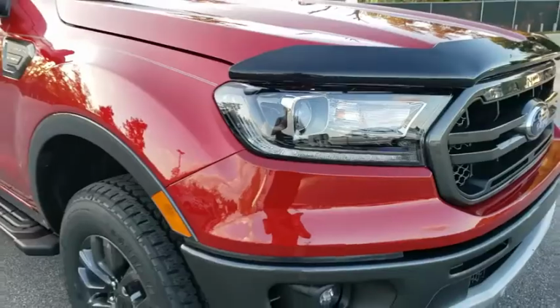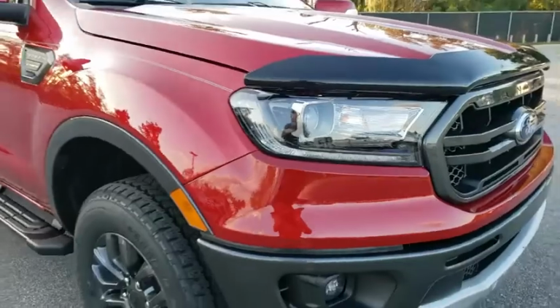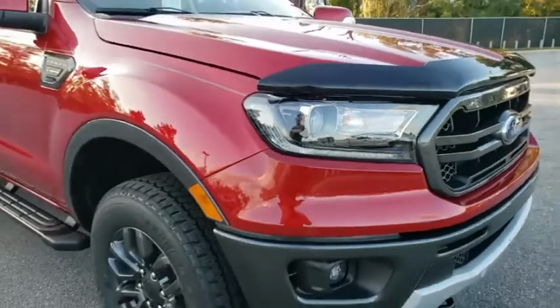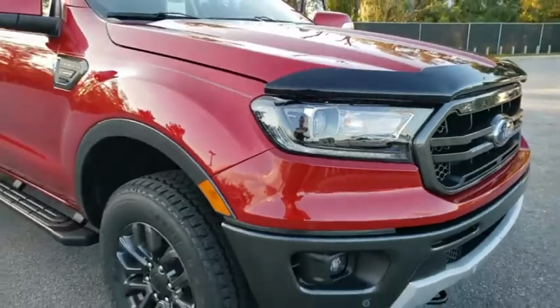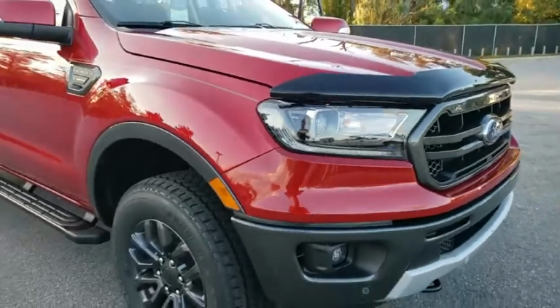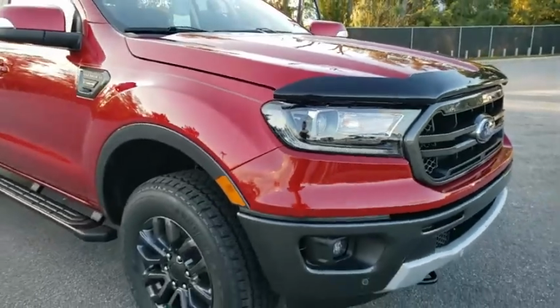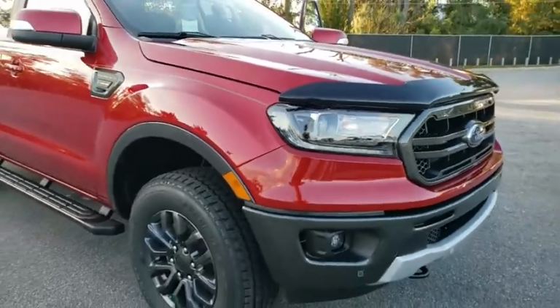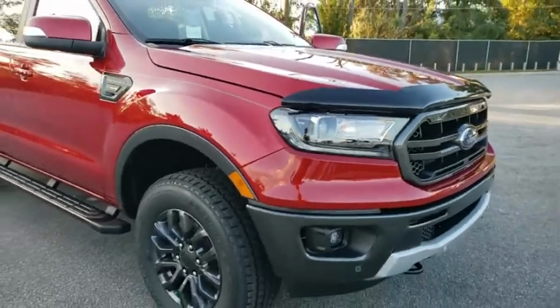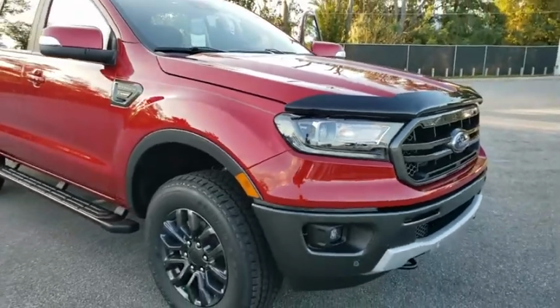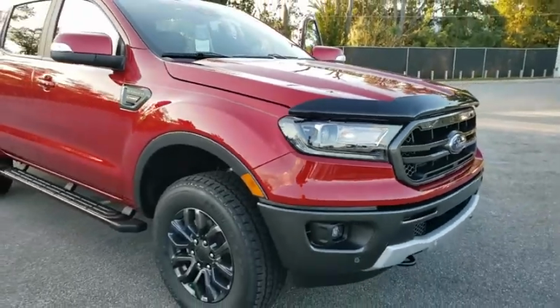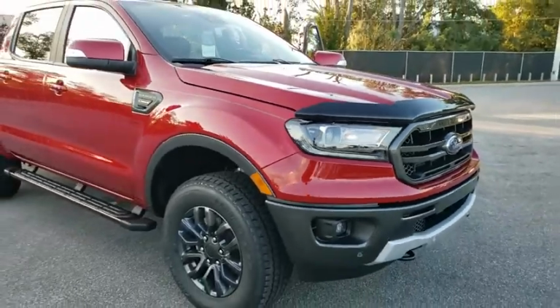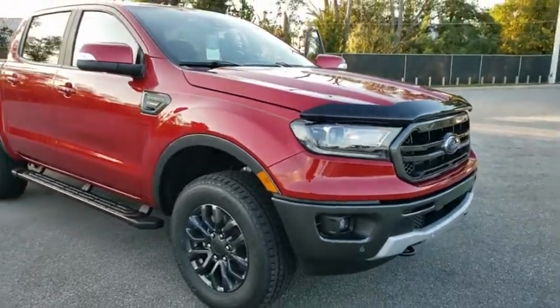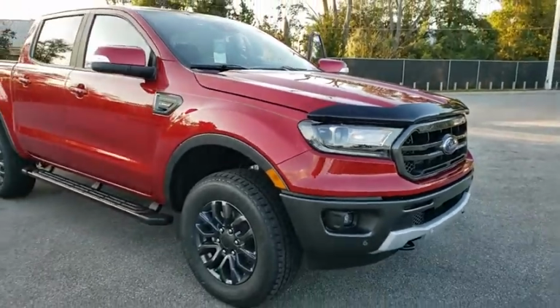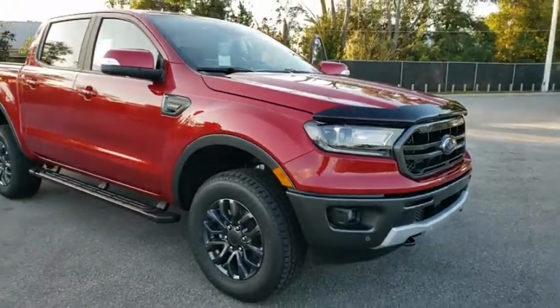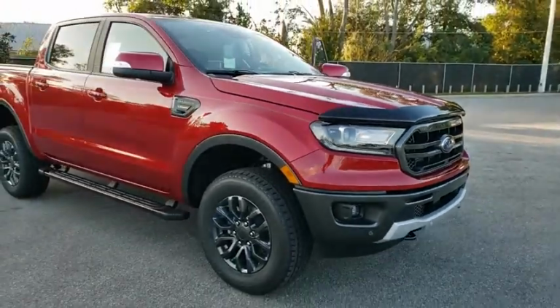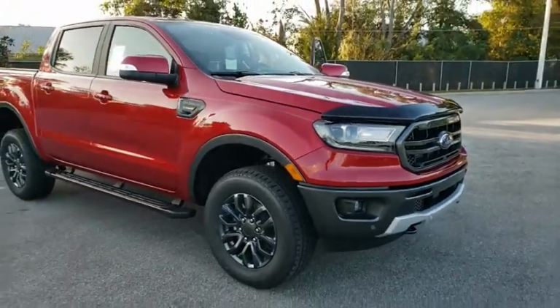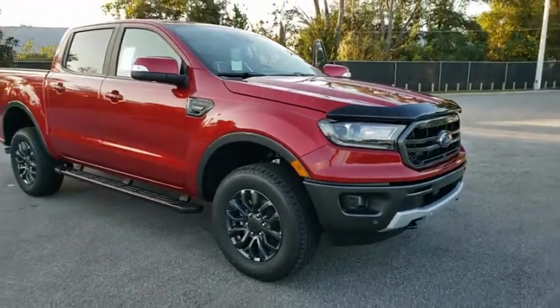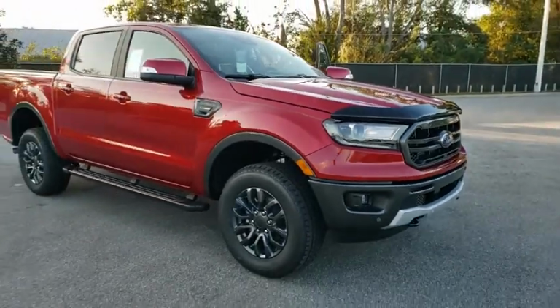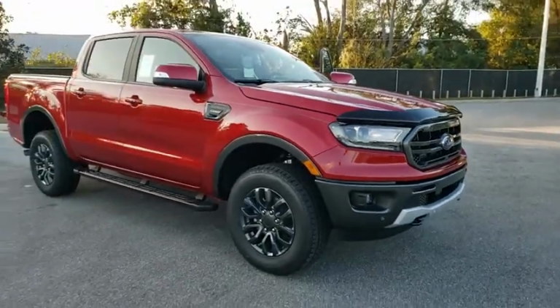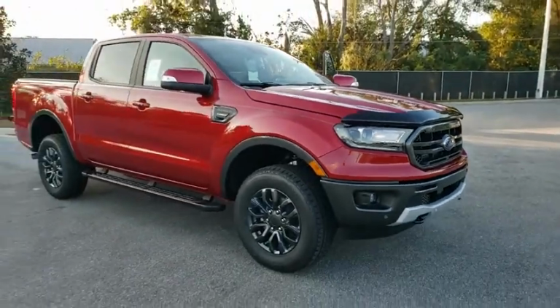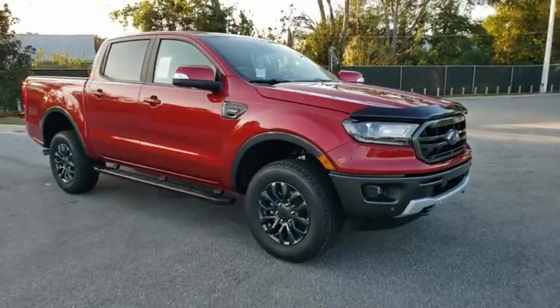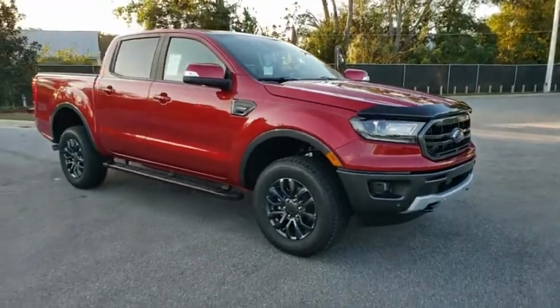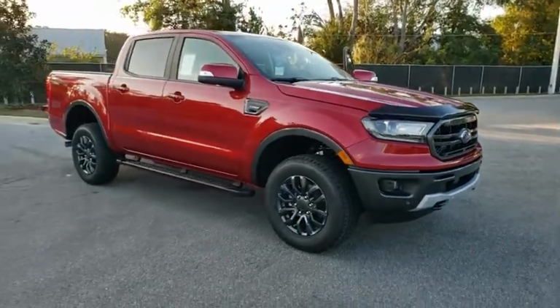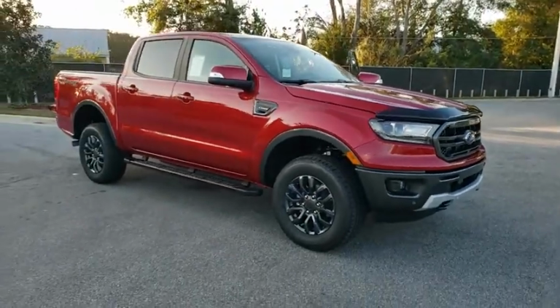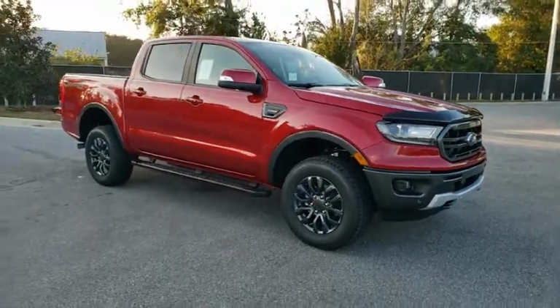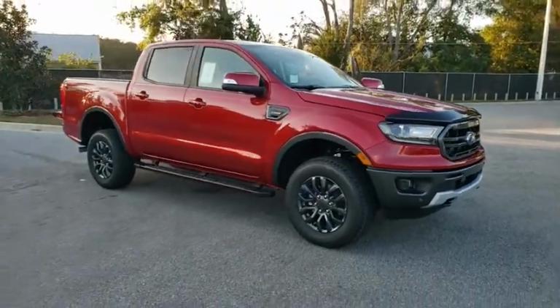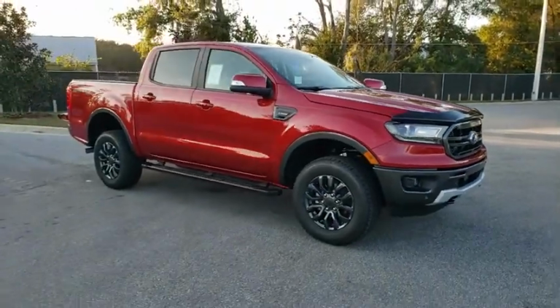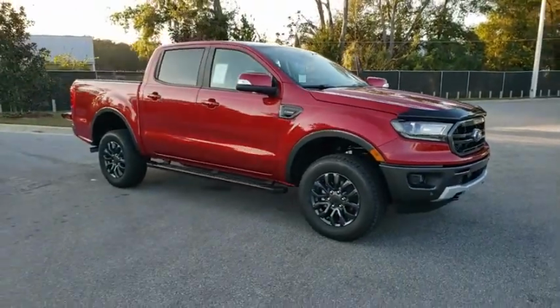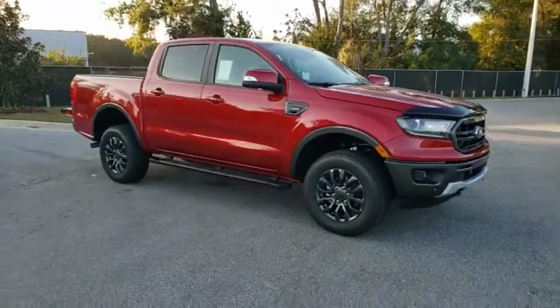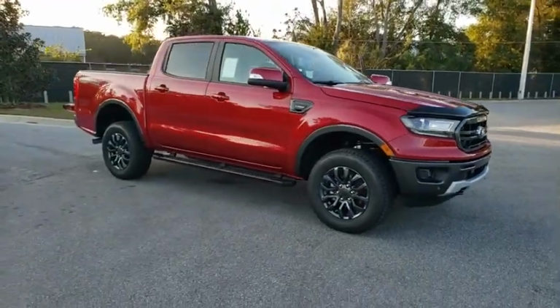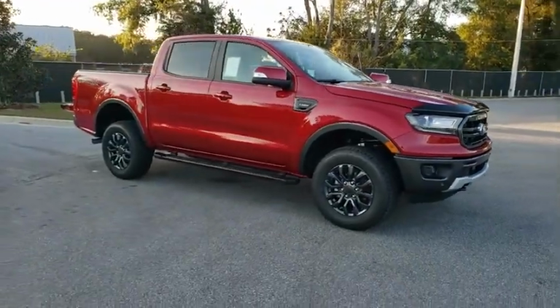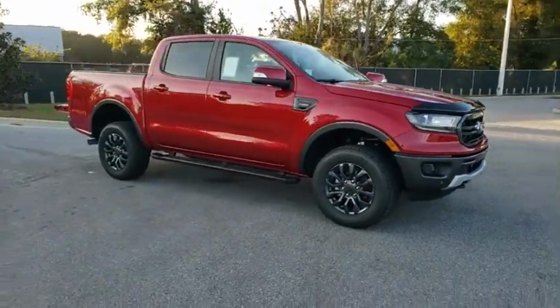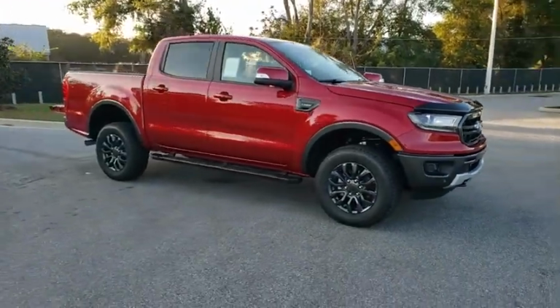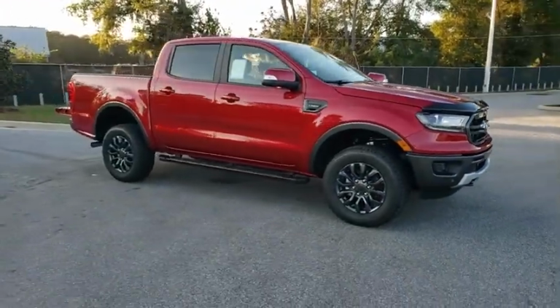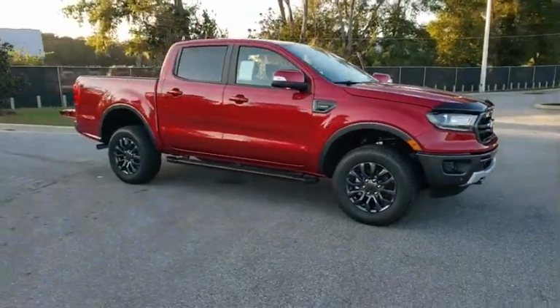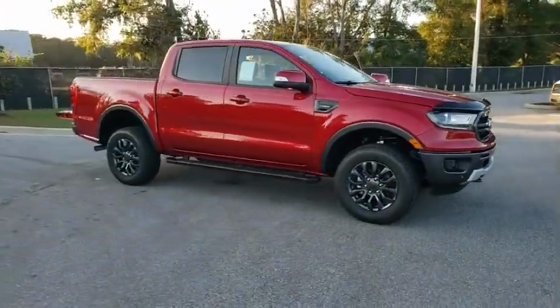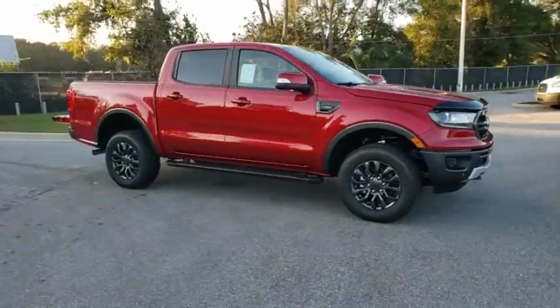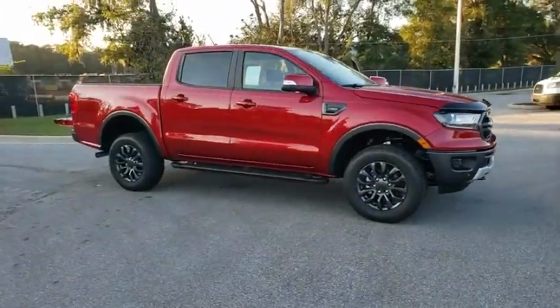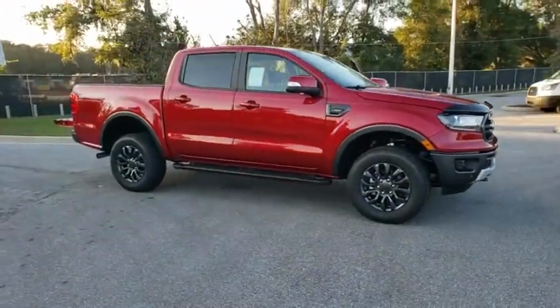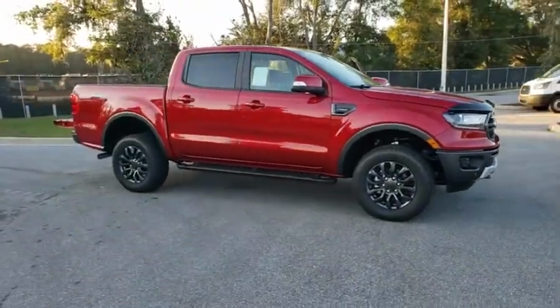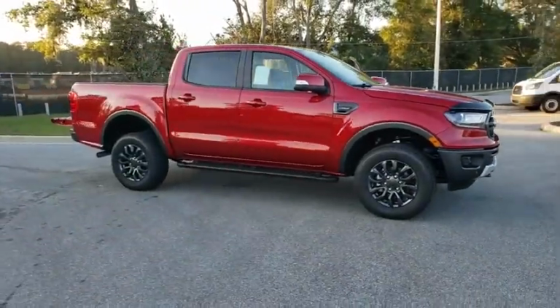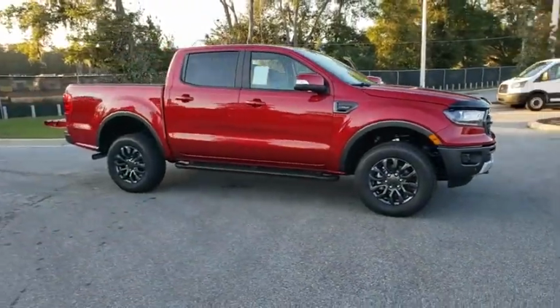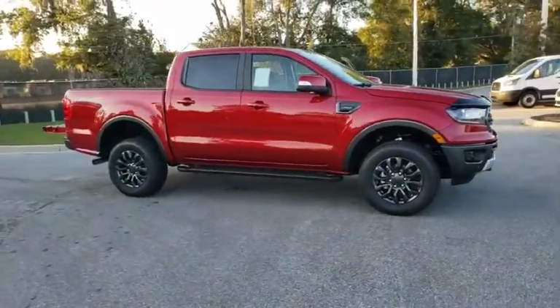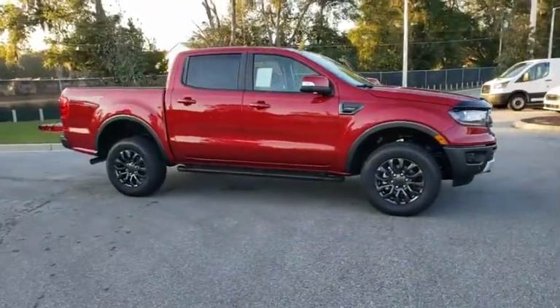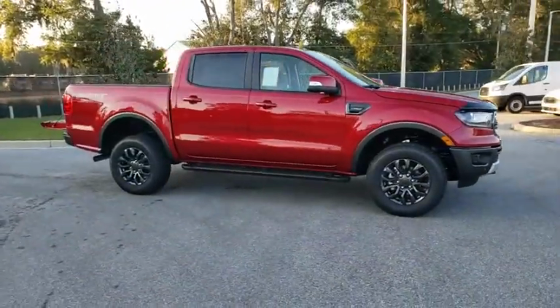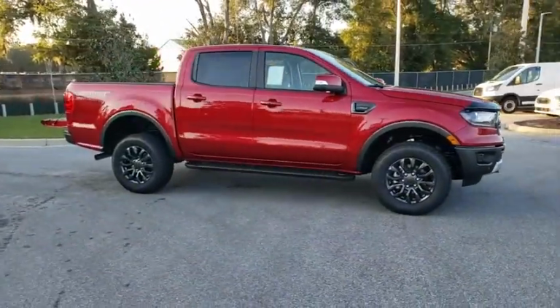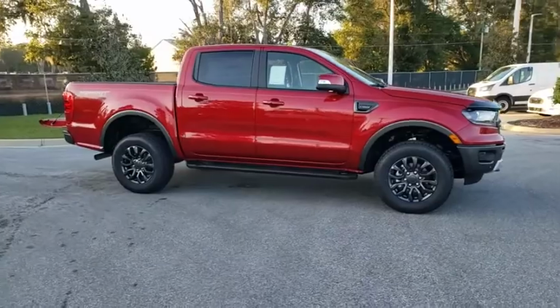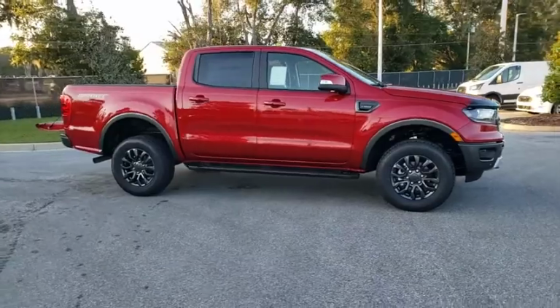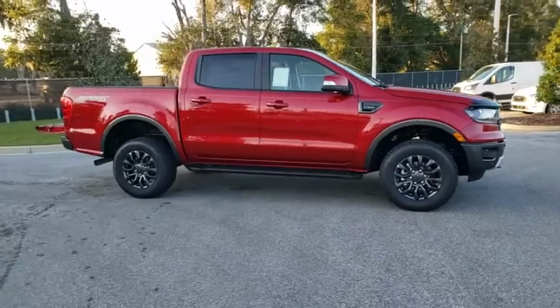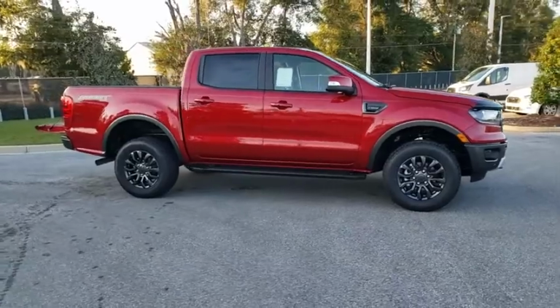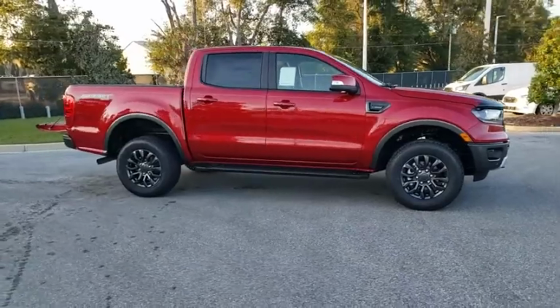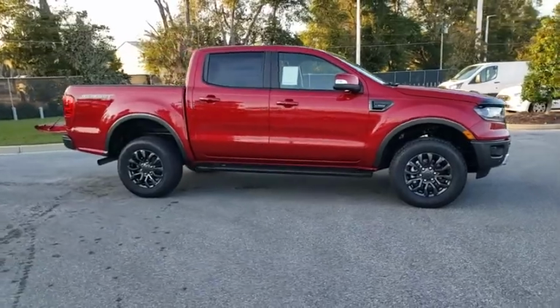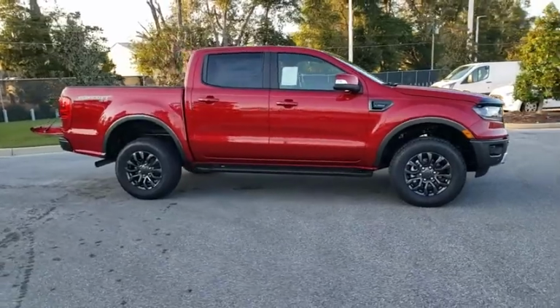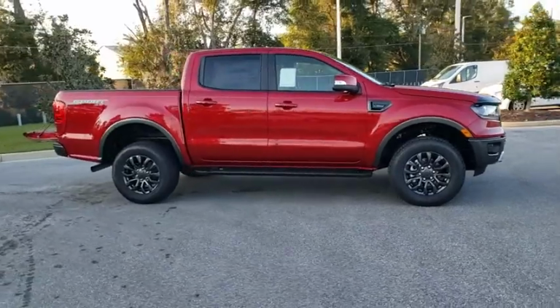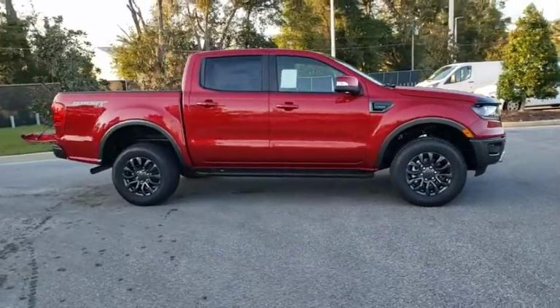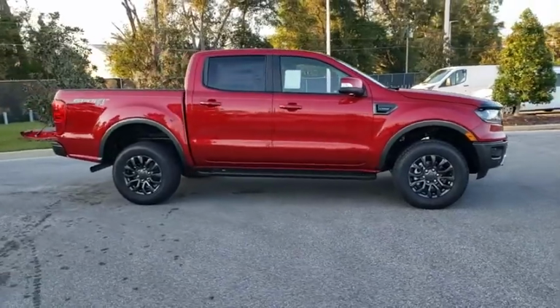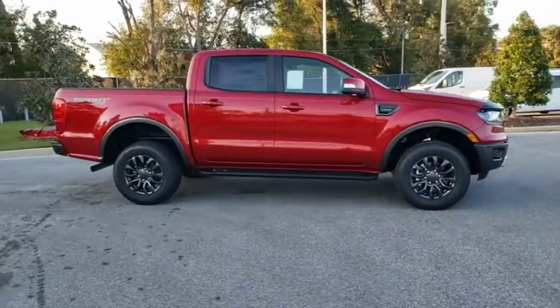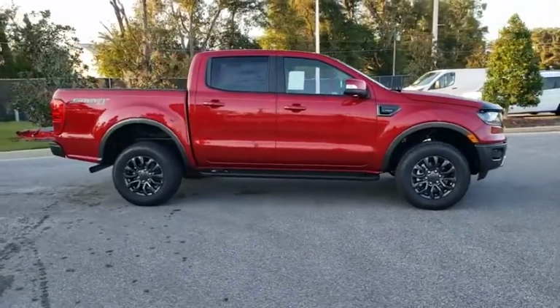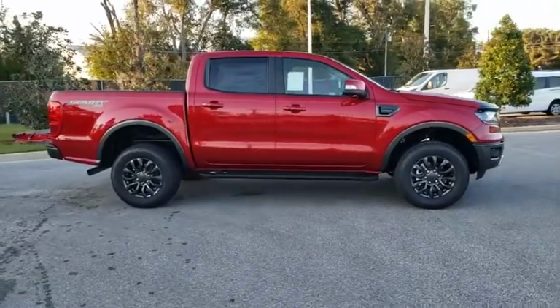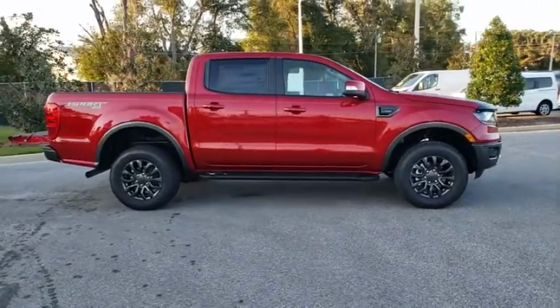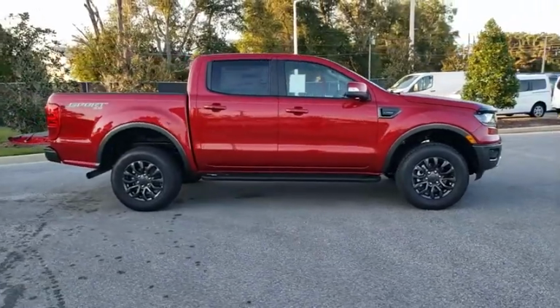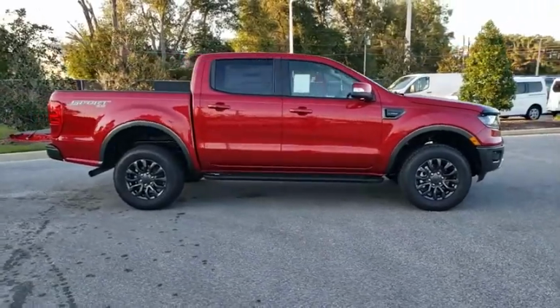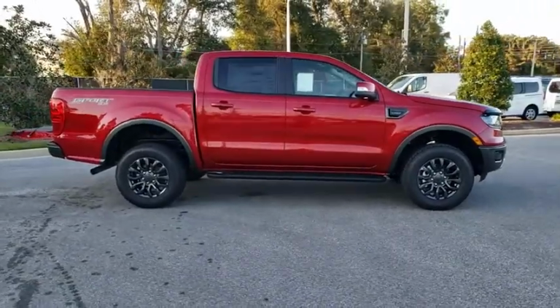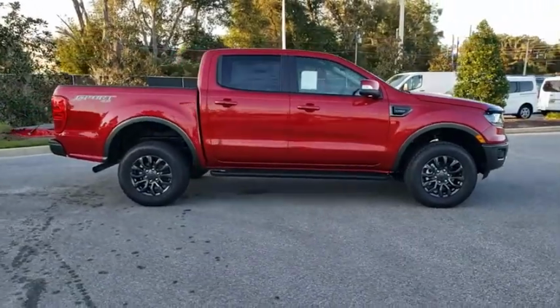Looking for the right vehicle? Check out the 2020 Ford Ranger. Tough inside and out, Ranger proves it's metal.